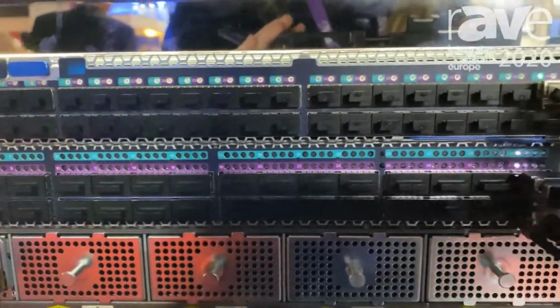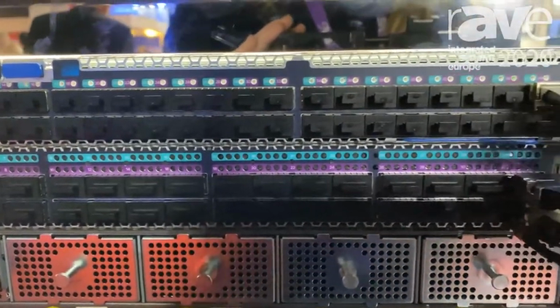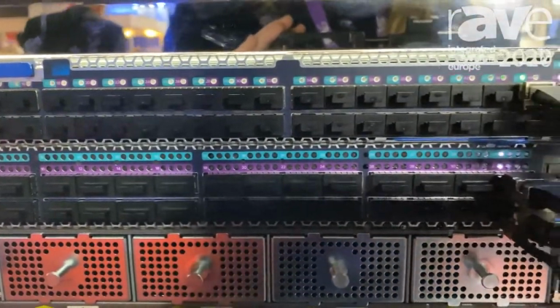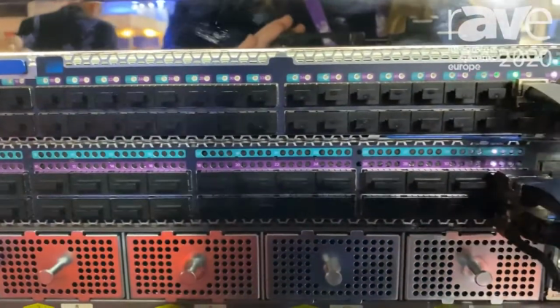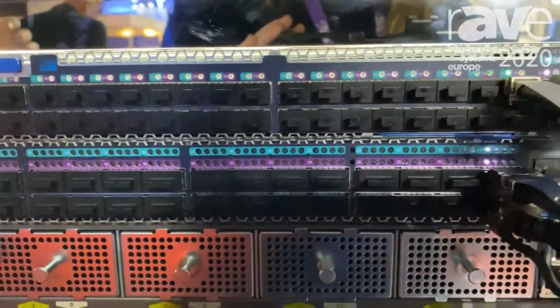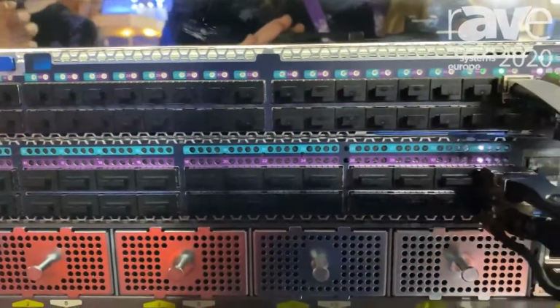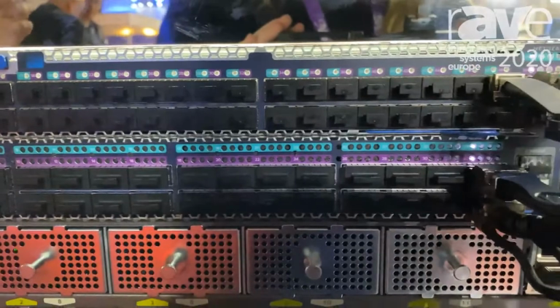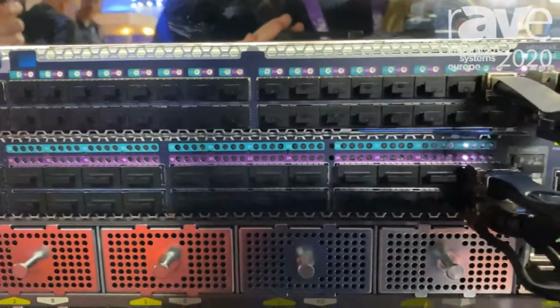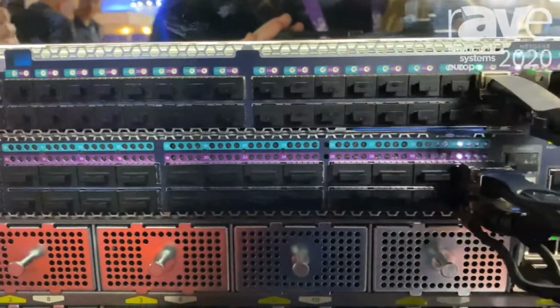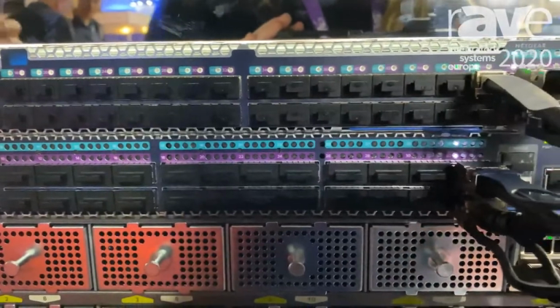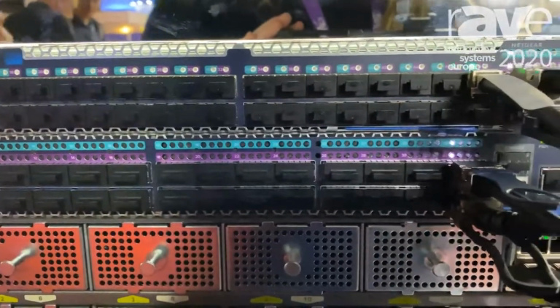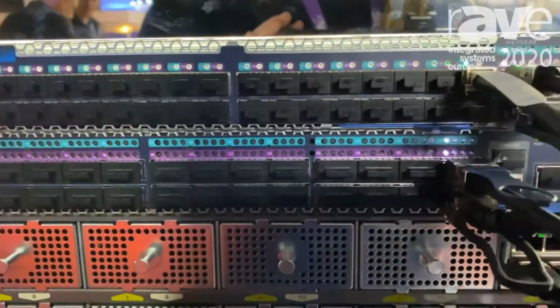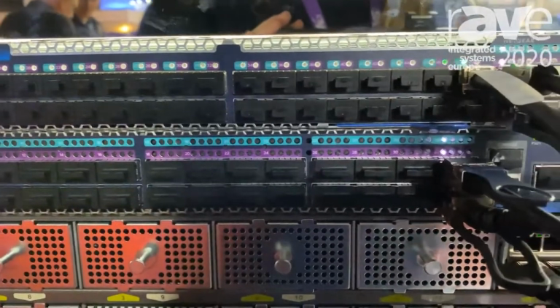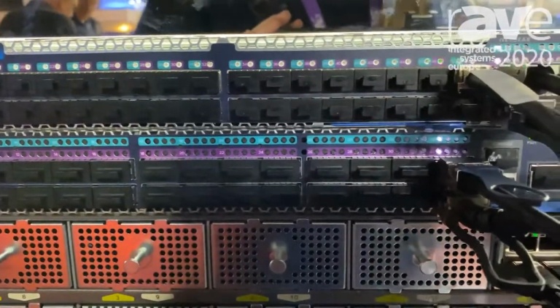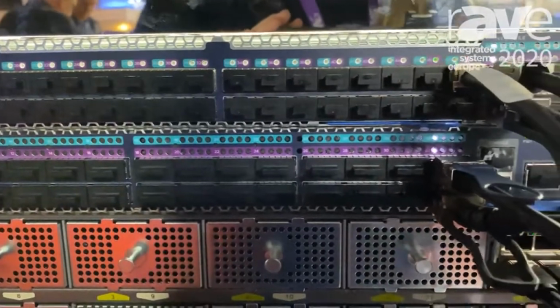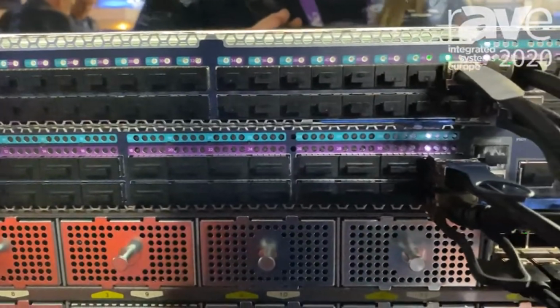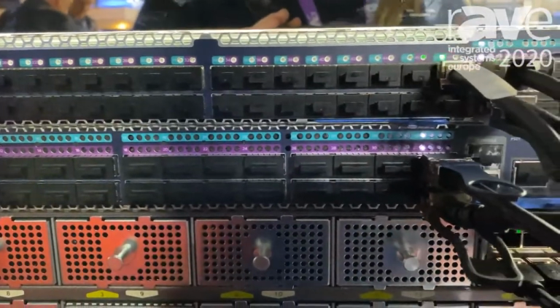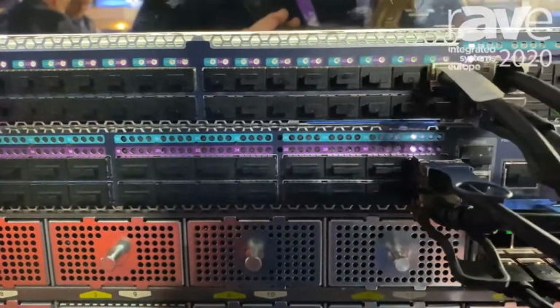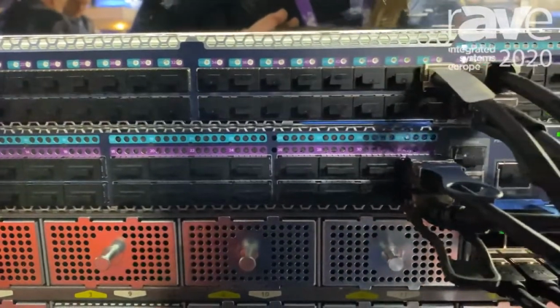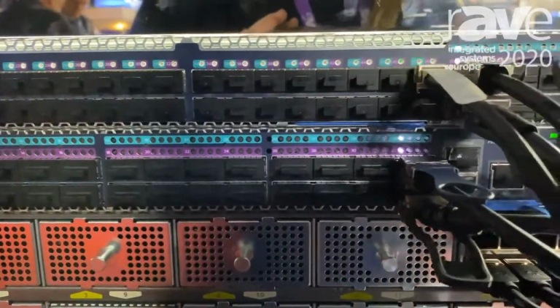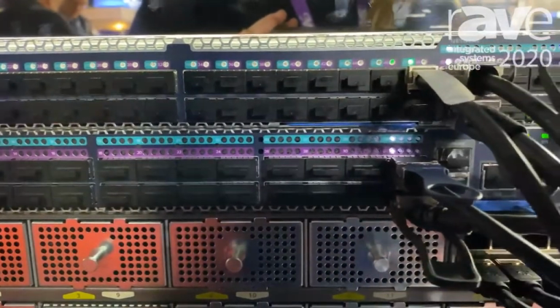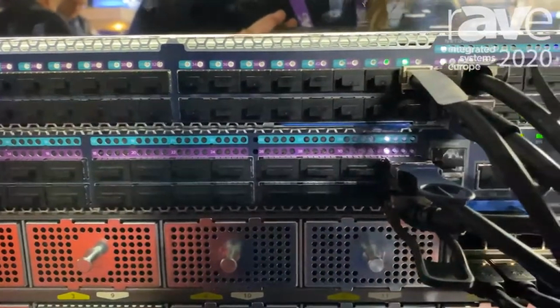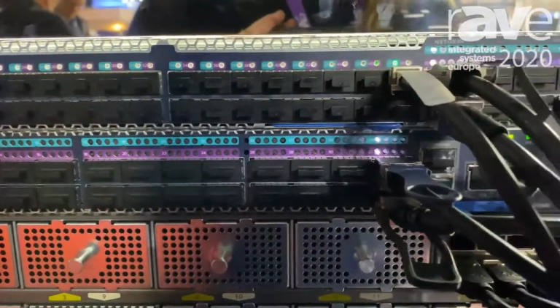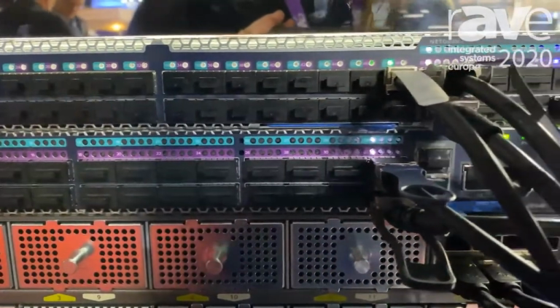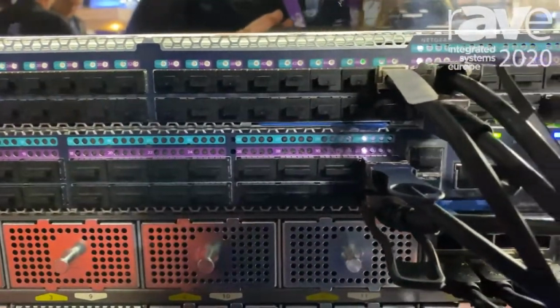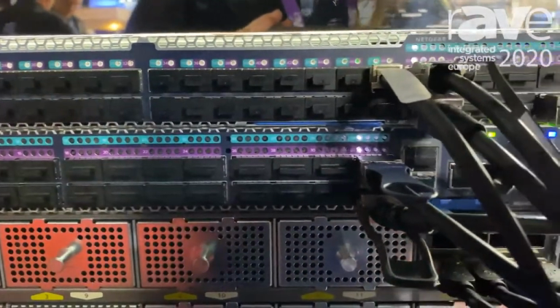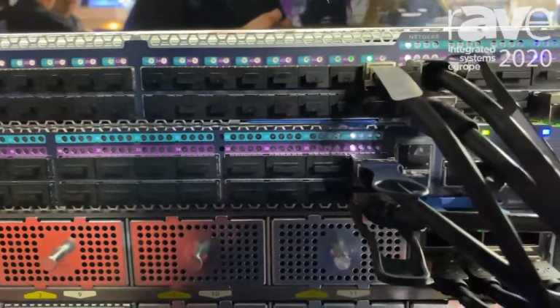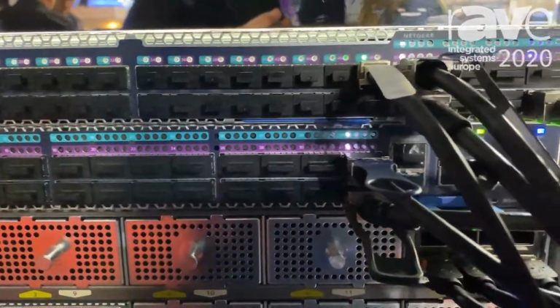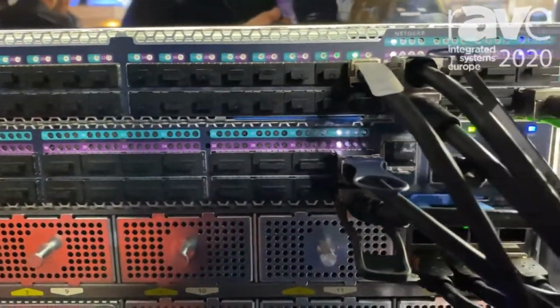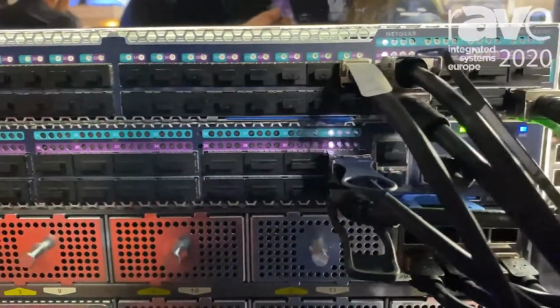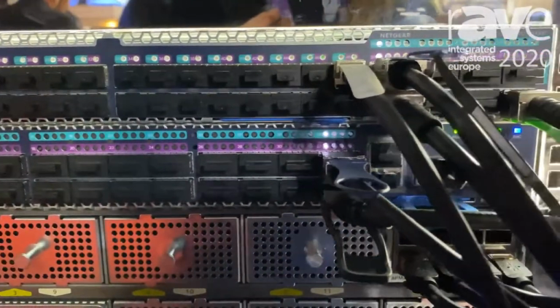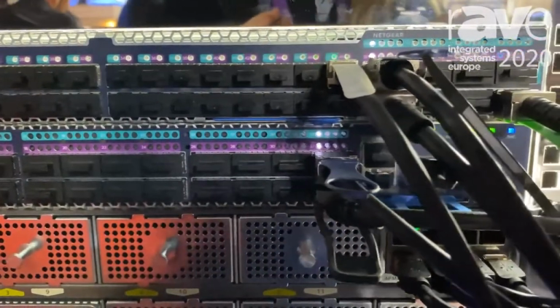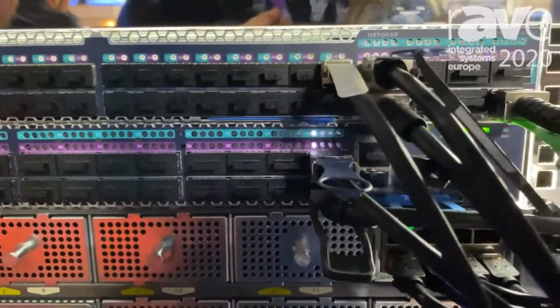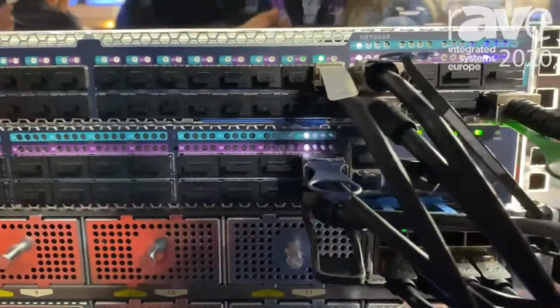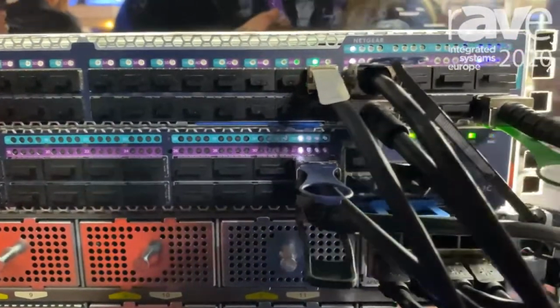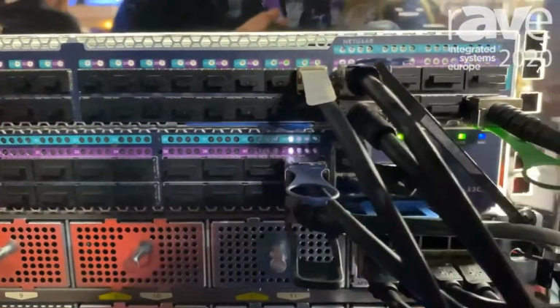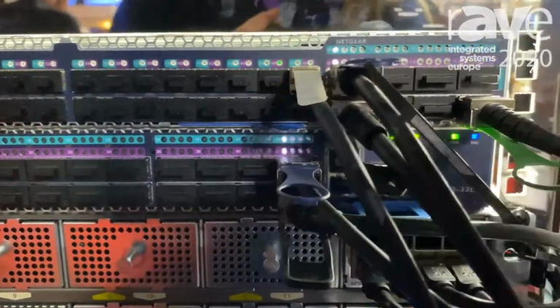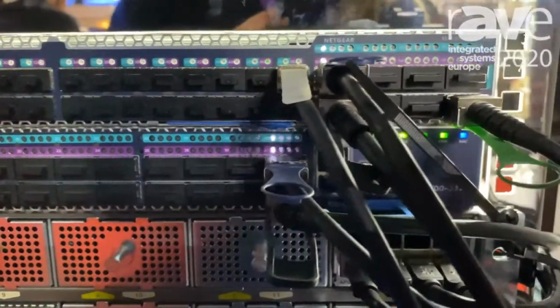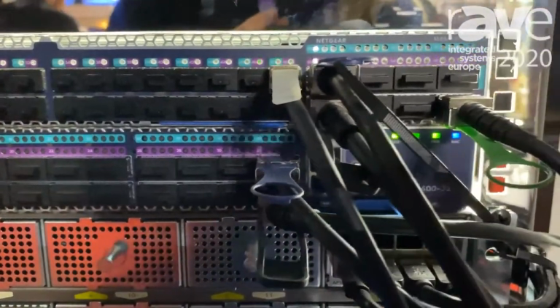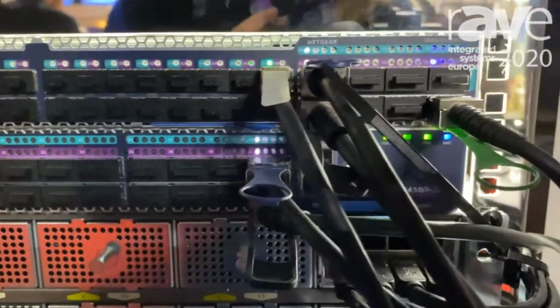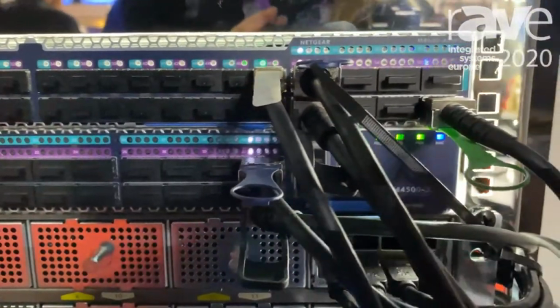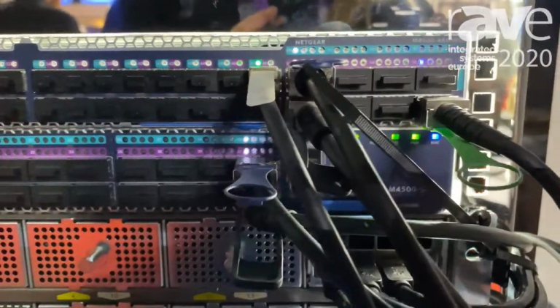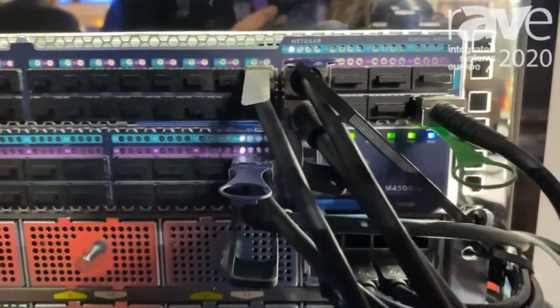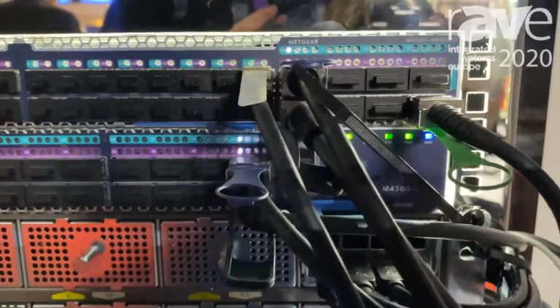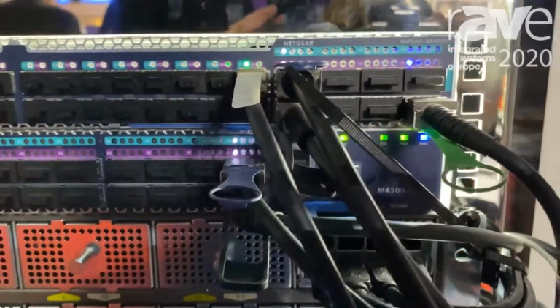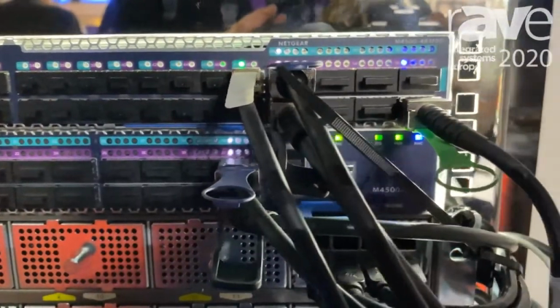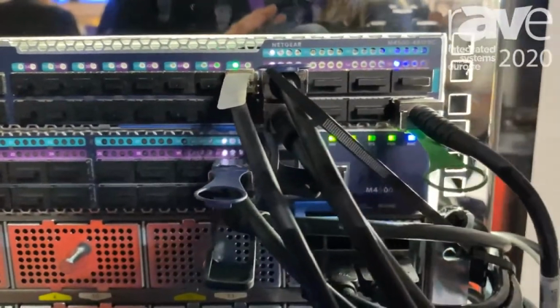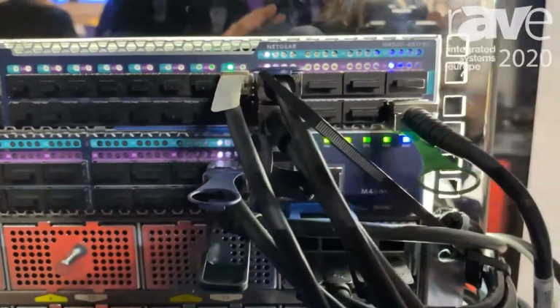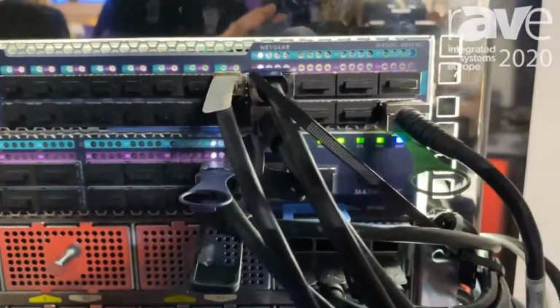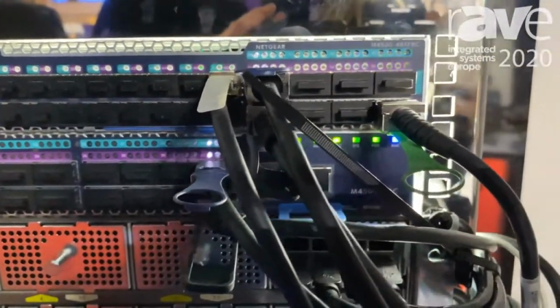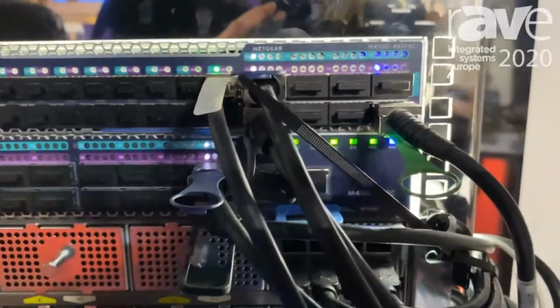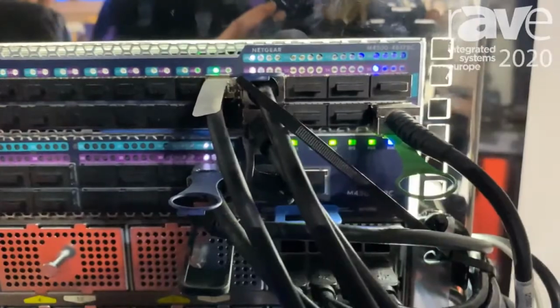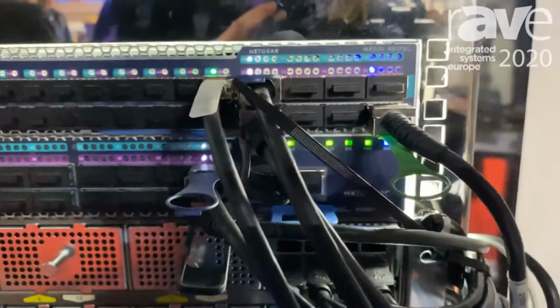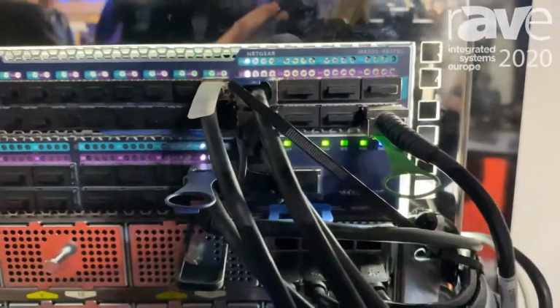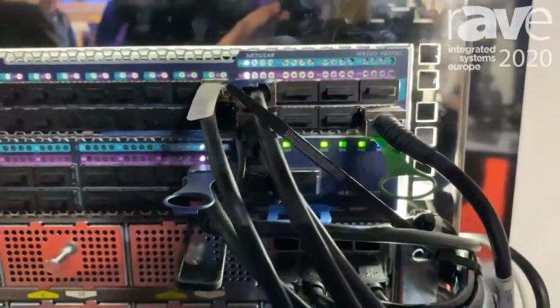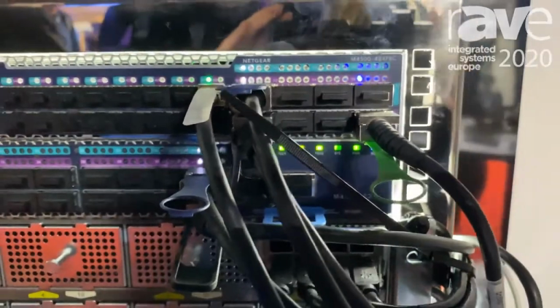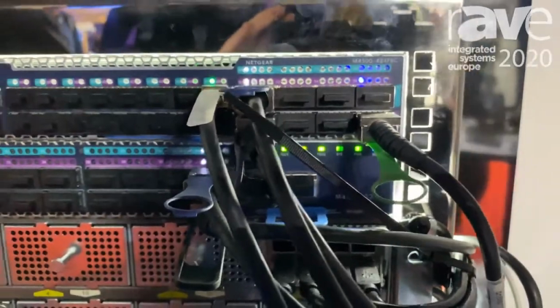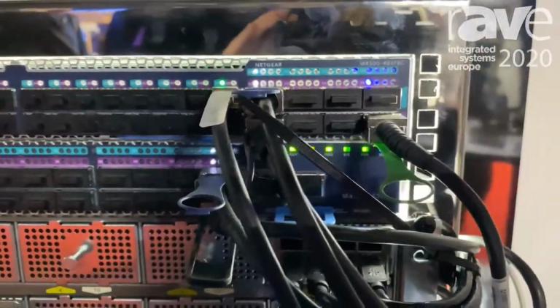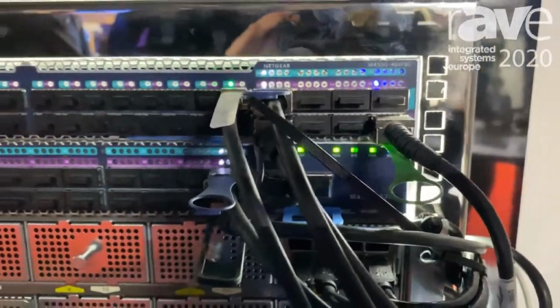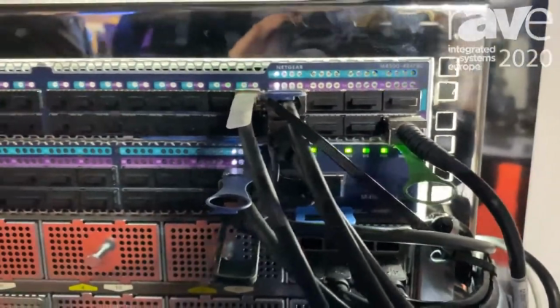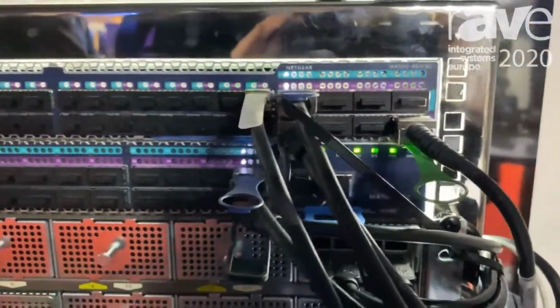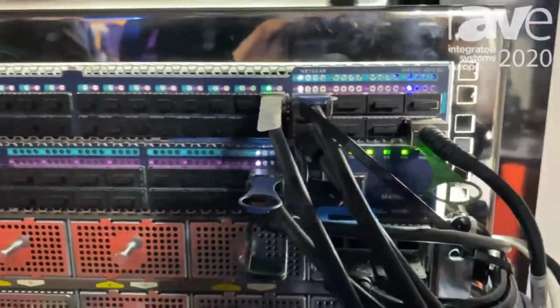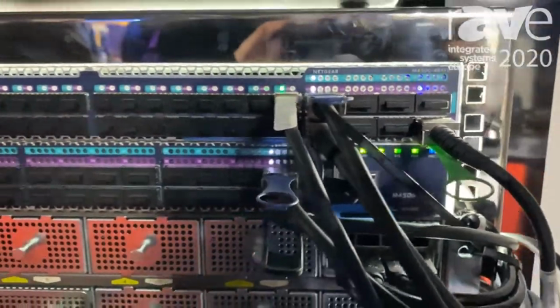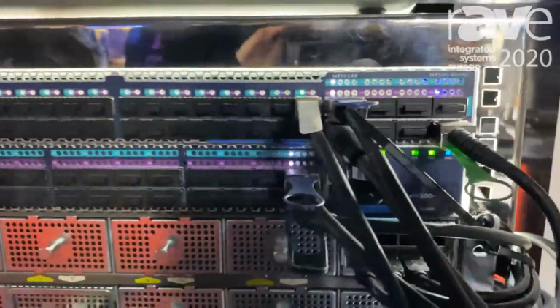You can run that directly on the network switch and avoid multiple points of failure or something else to plug in. That's running on our M4500 switch.